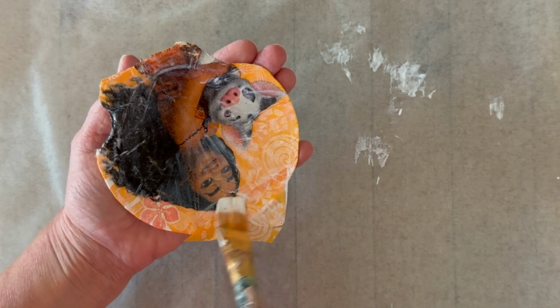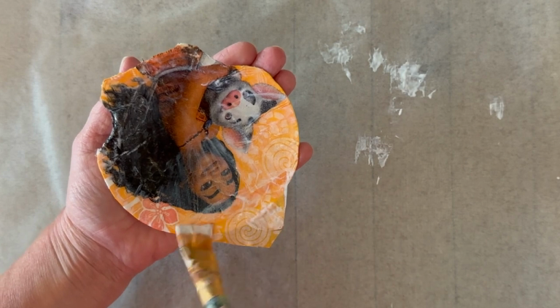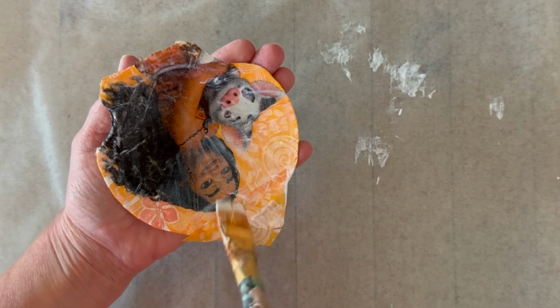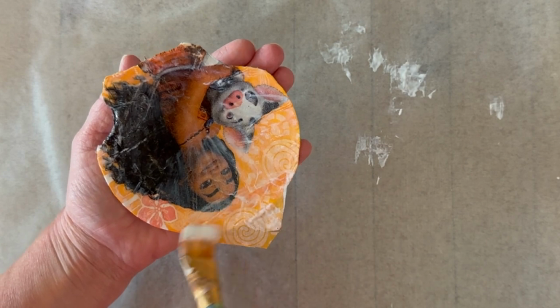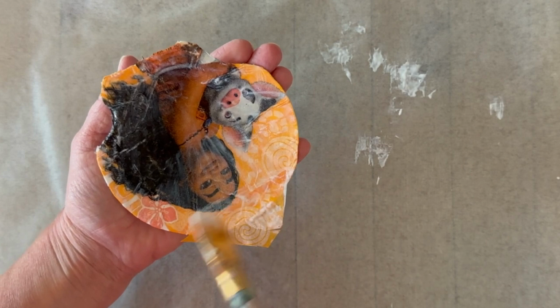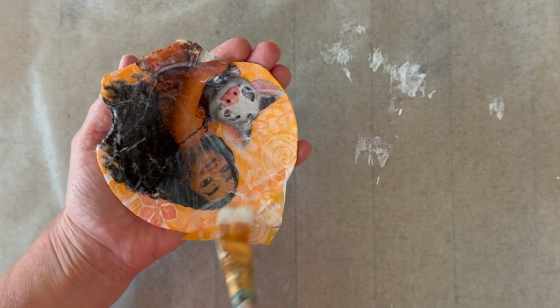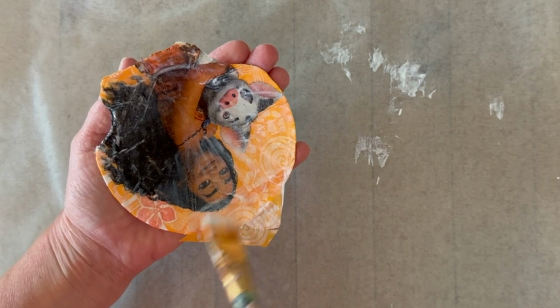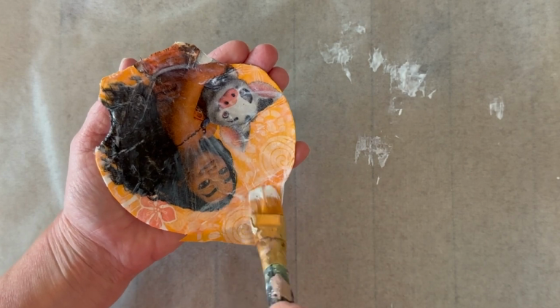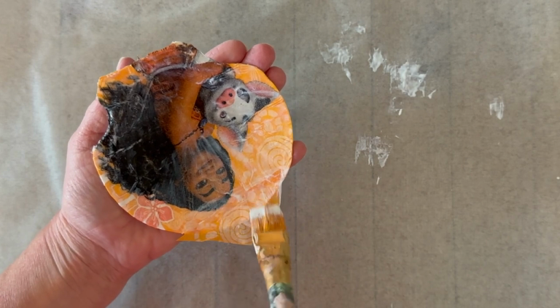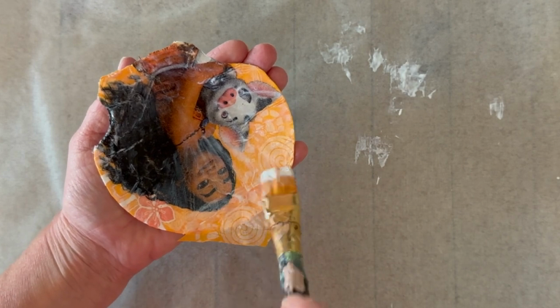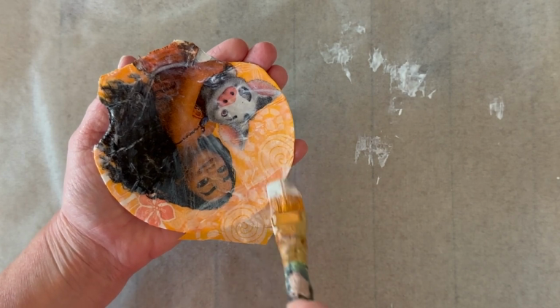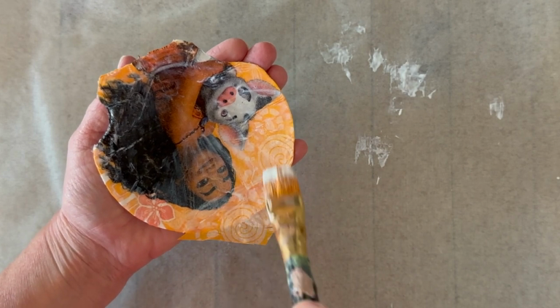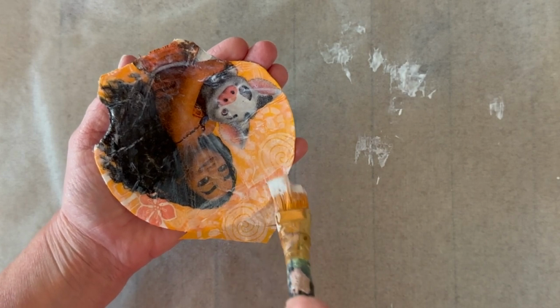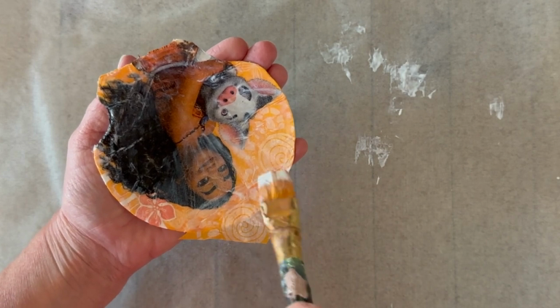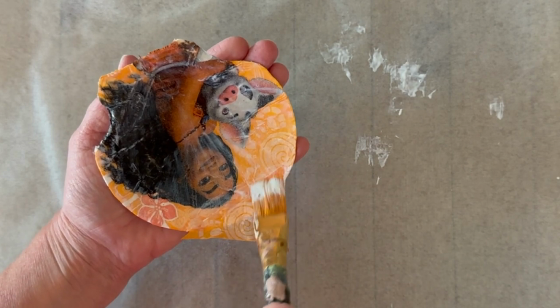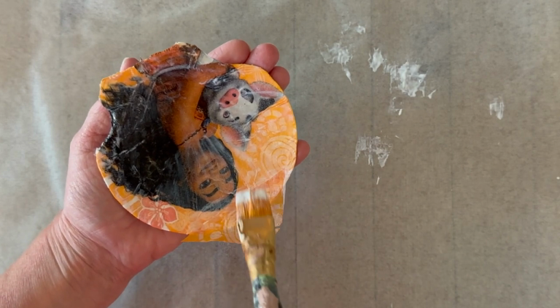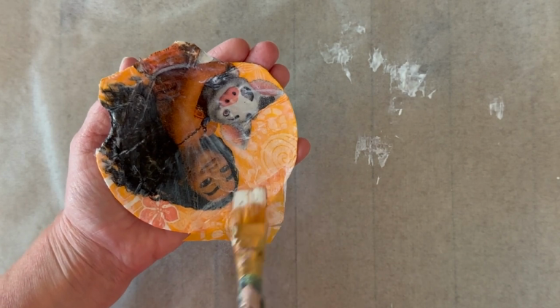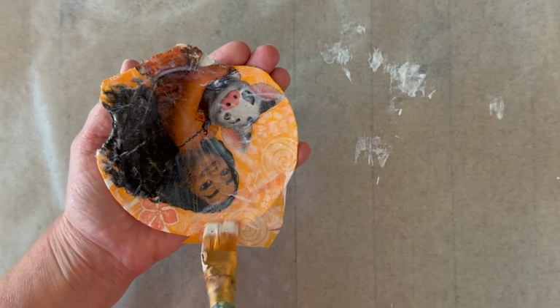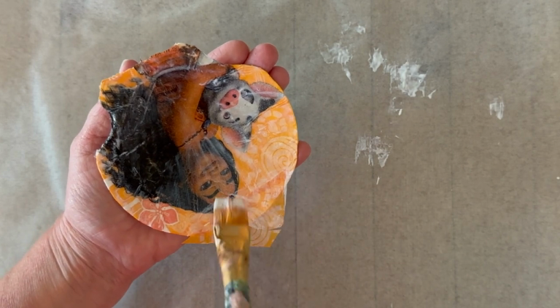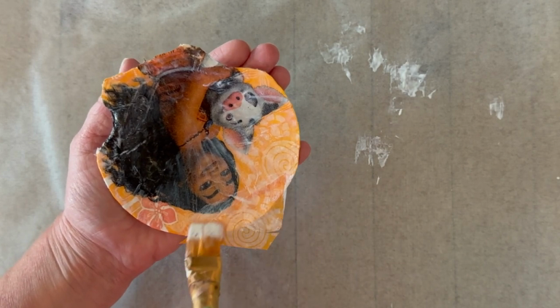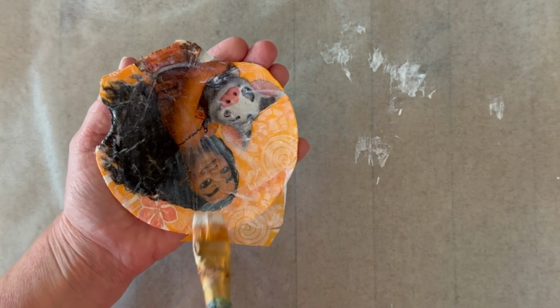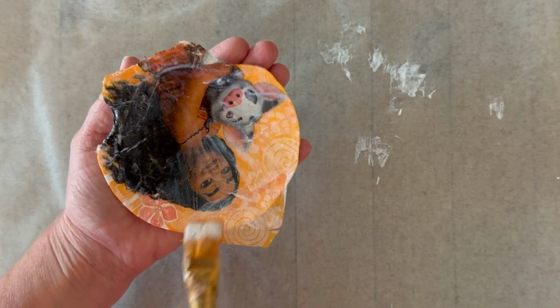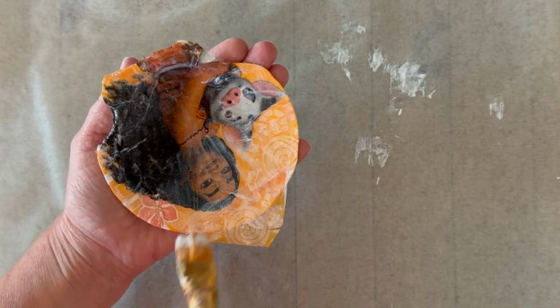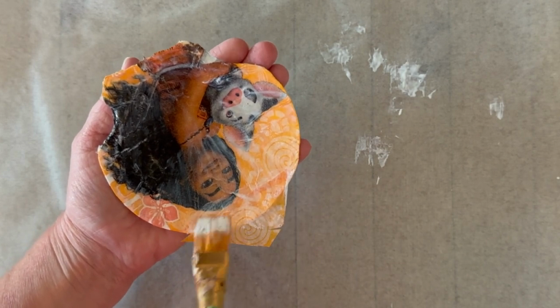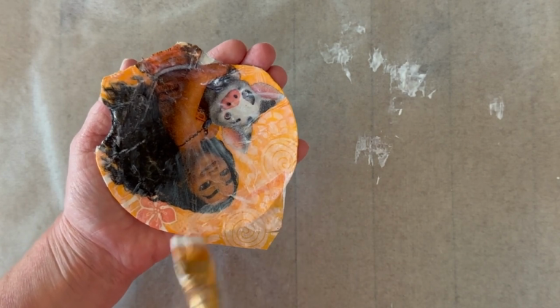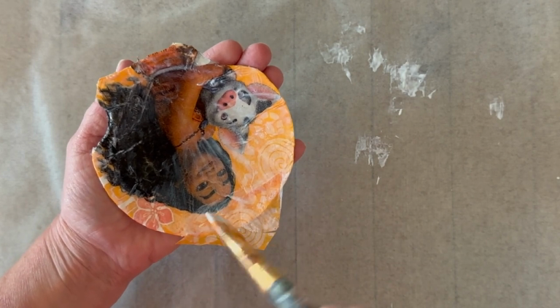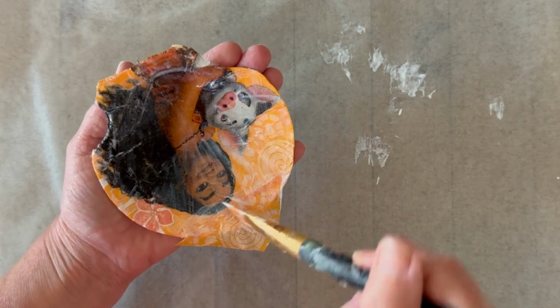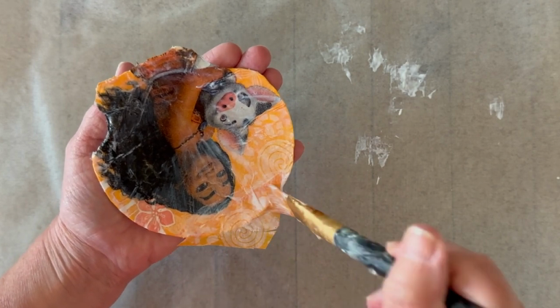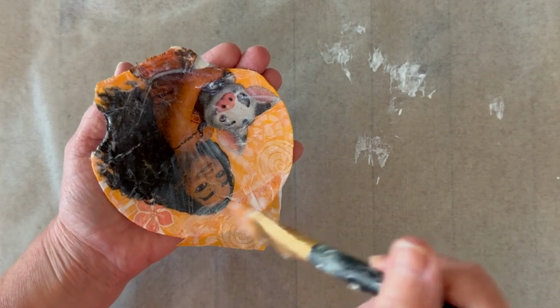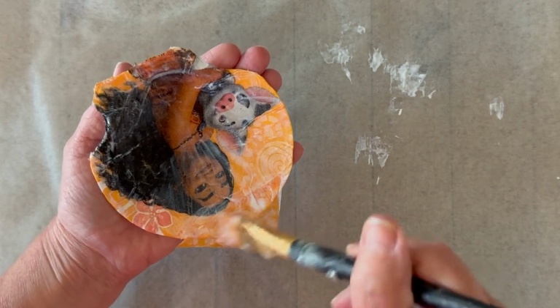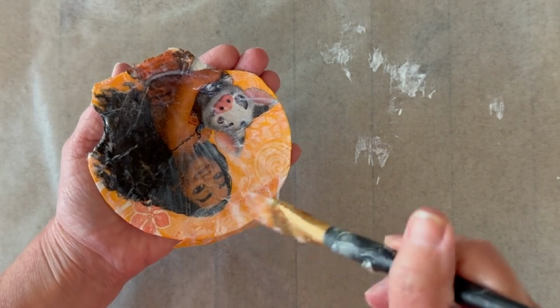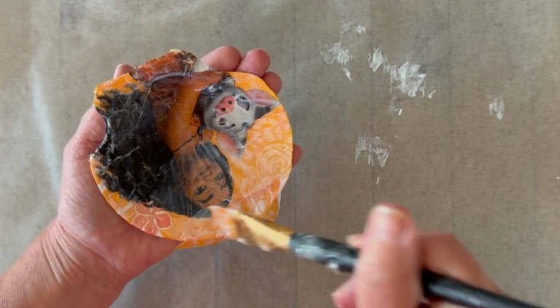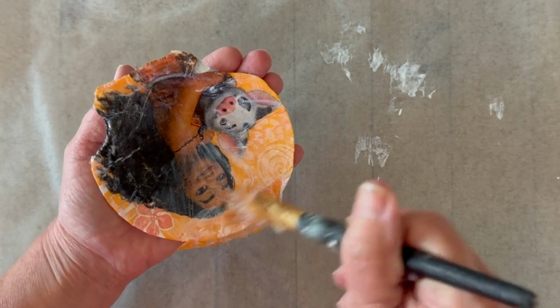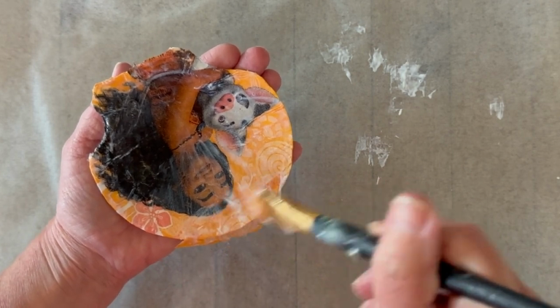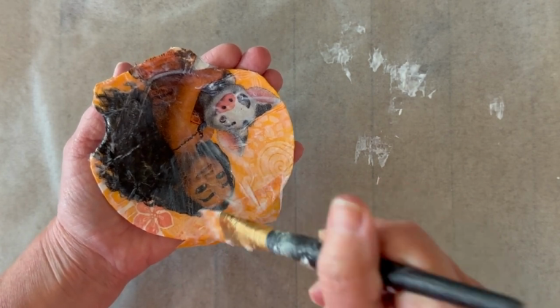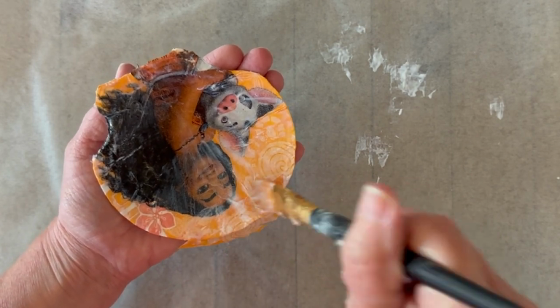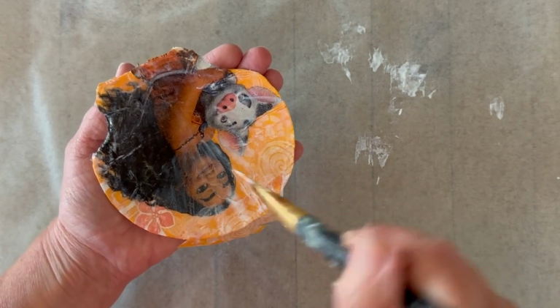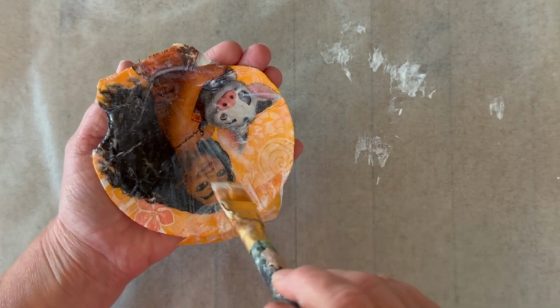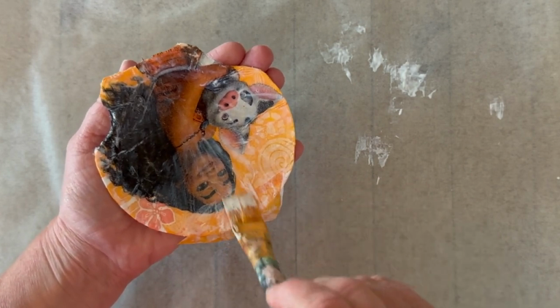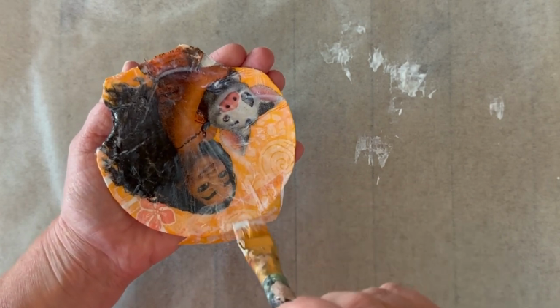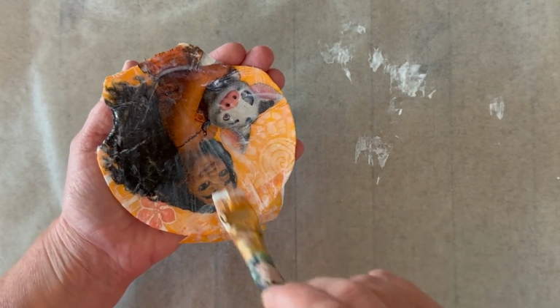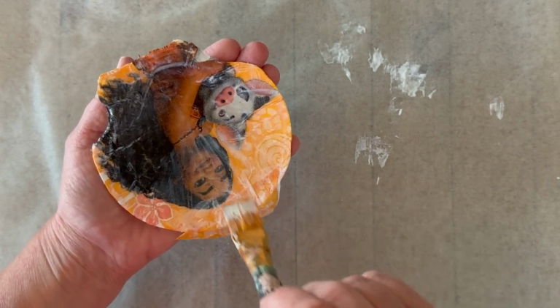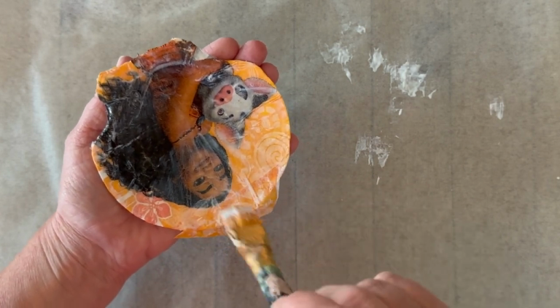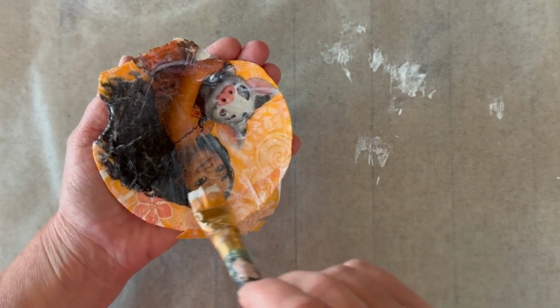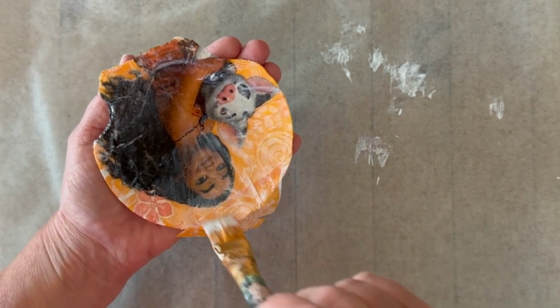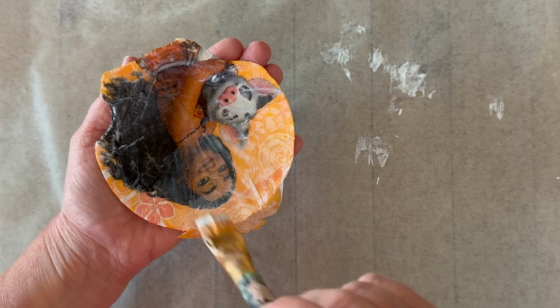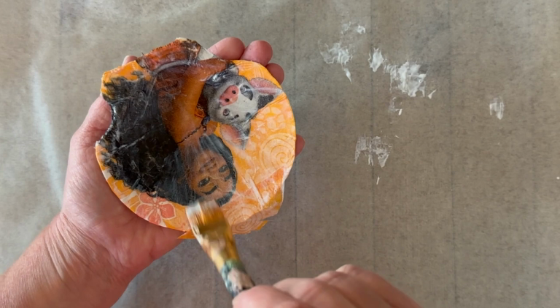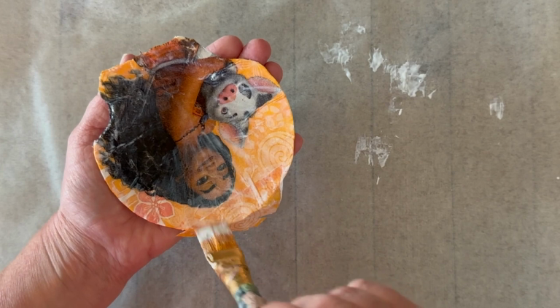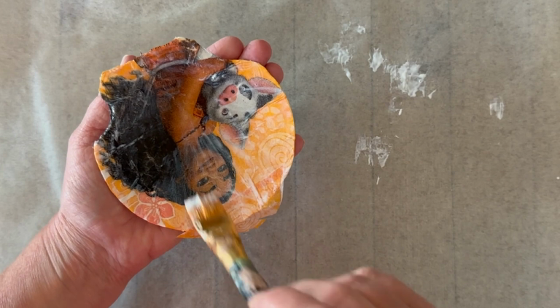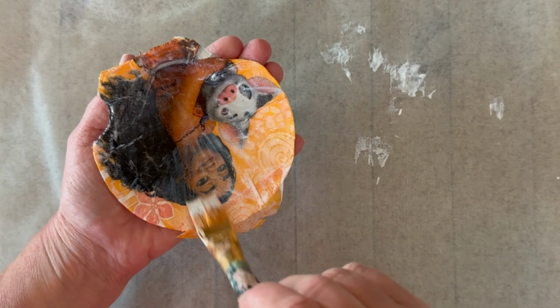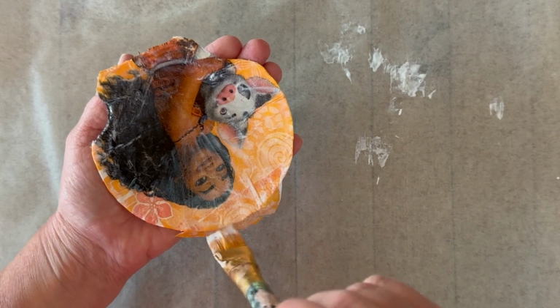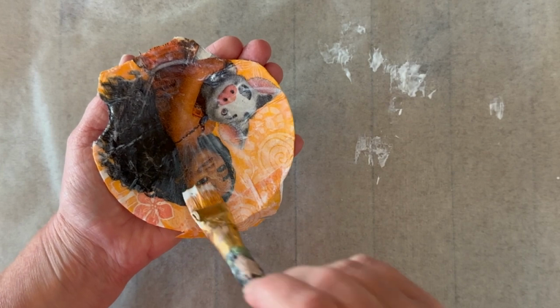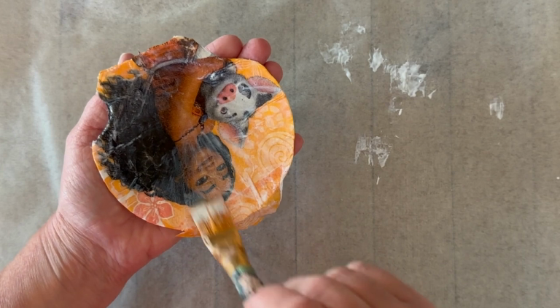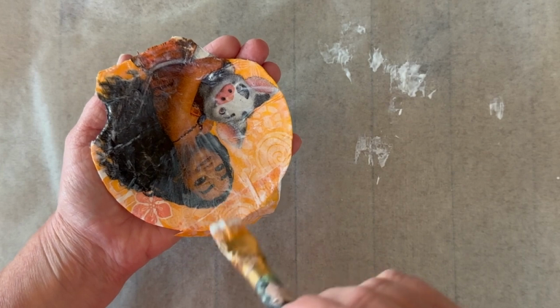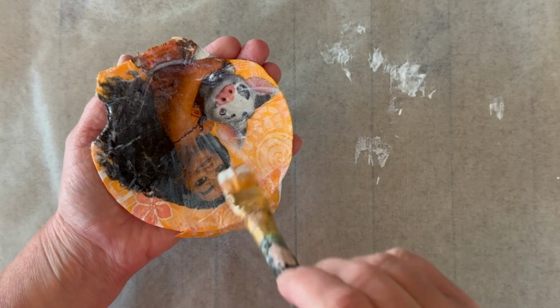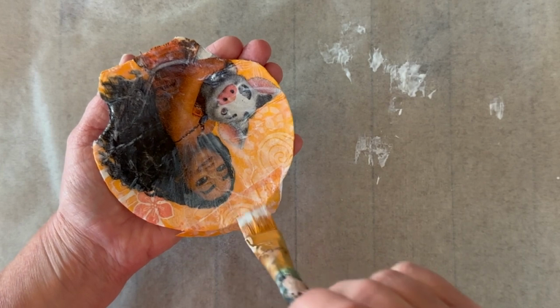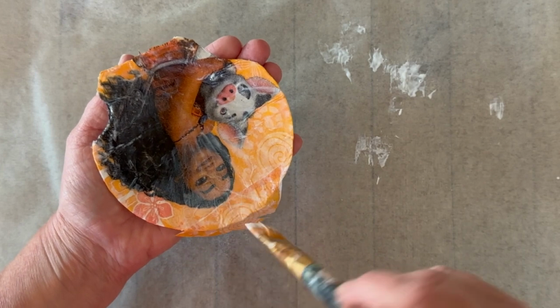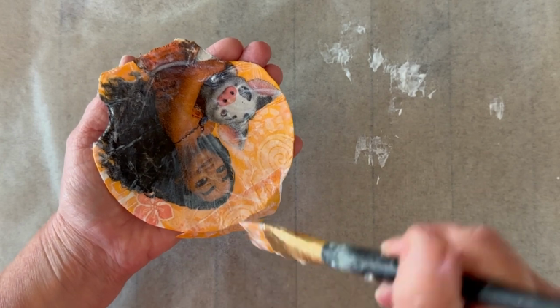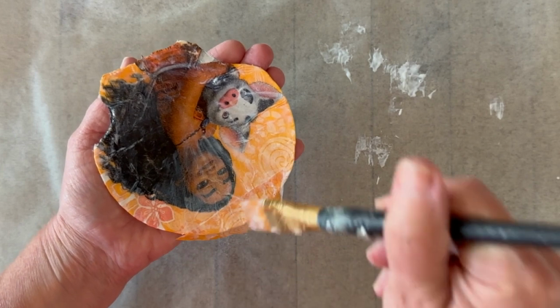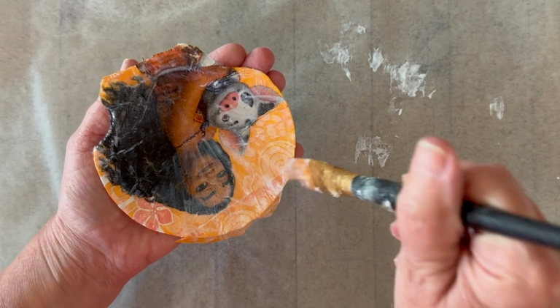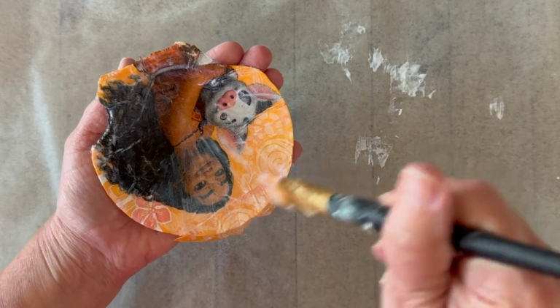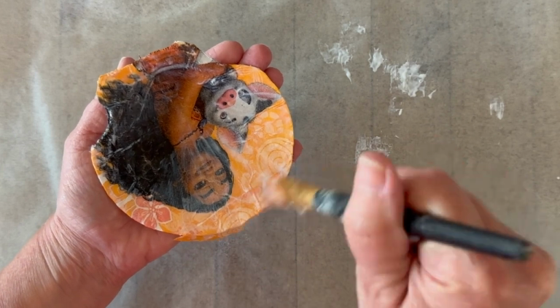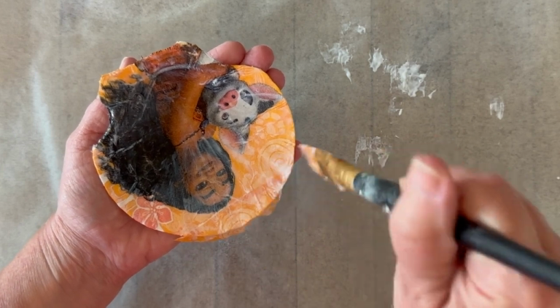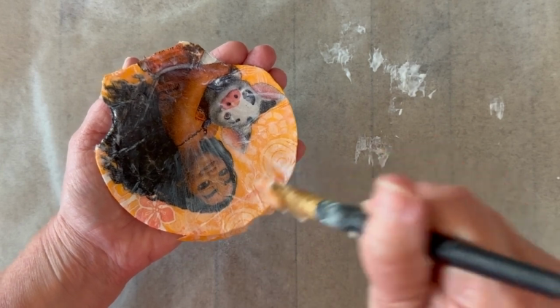Now I'm top coating with a little bit more Mod Podge, and then I'll tear away the excess once it's dry.